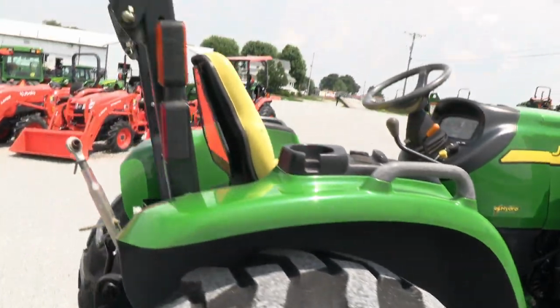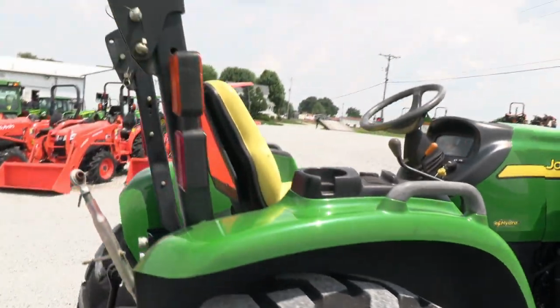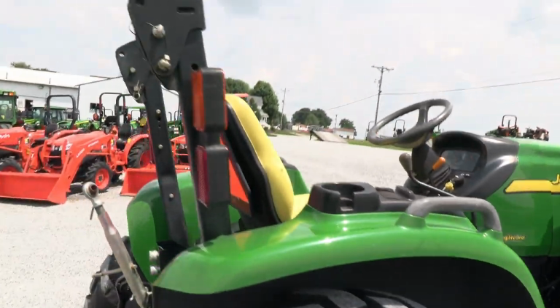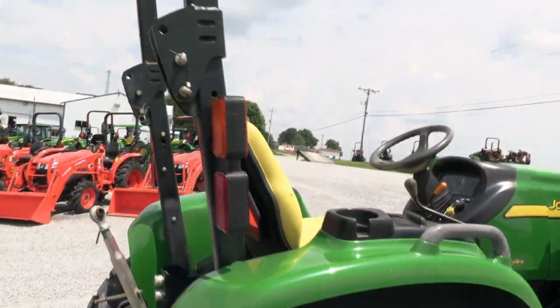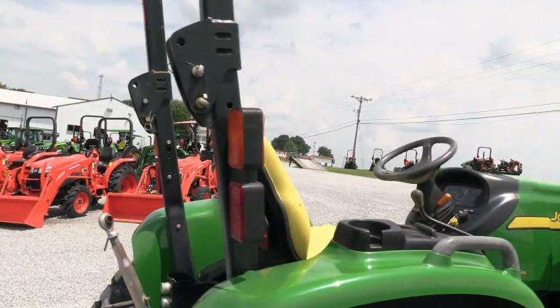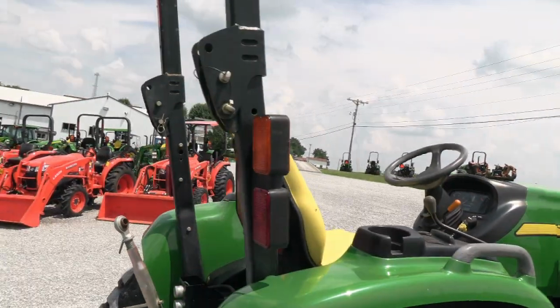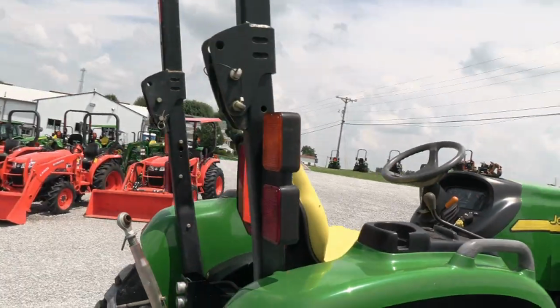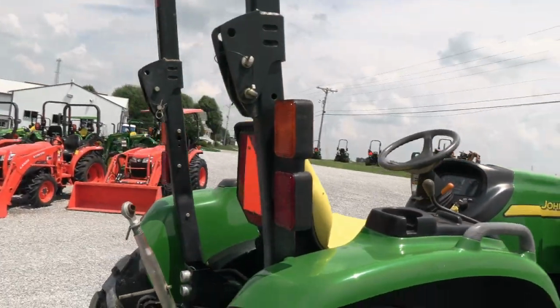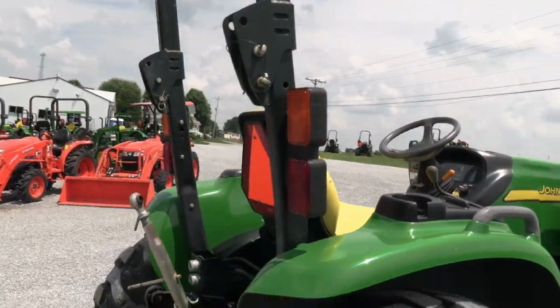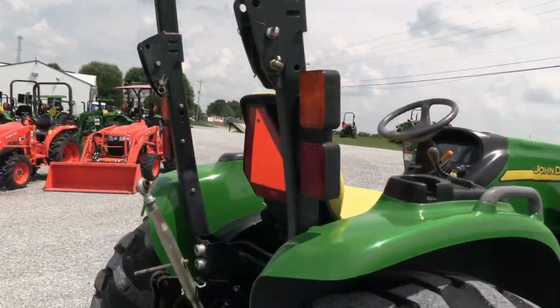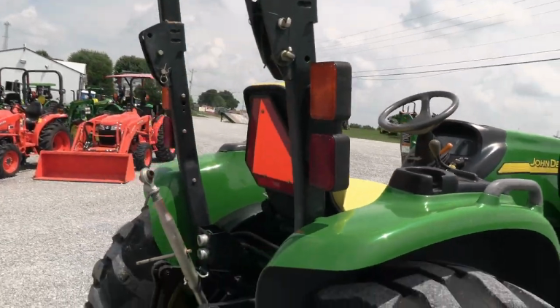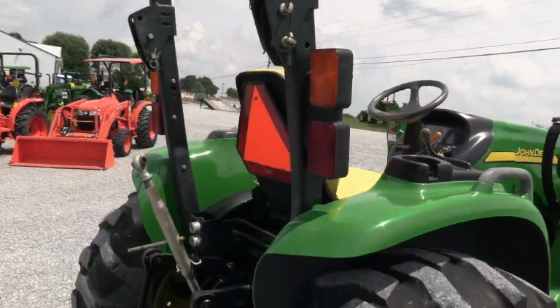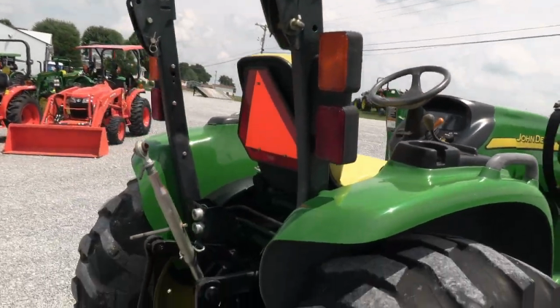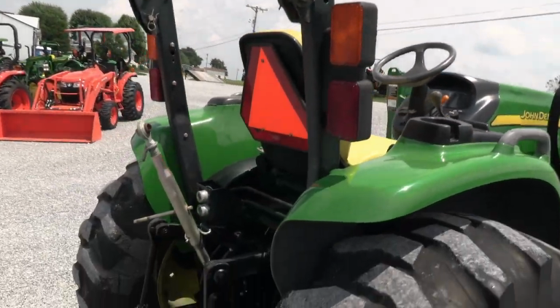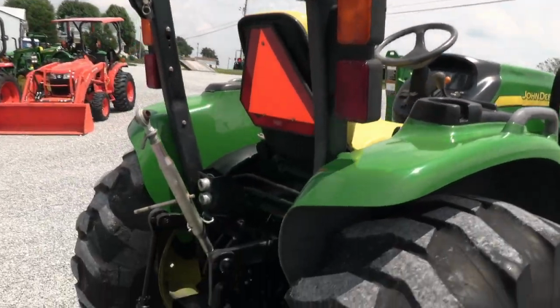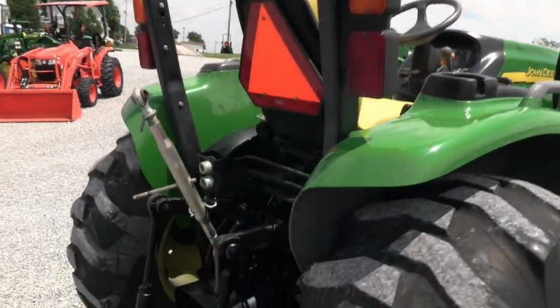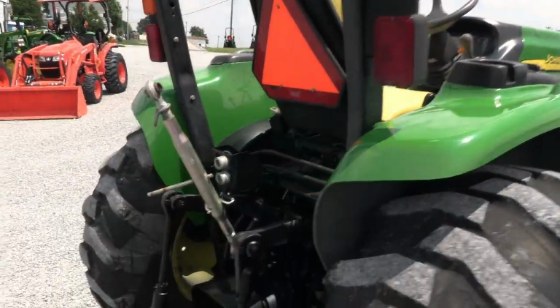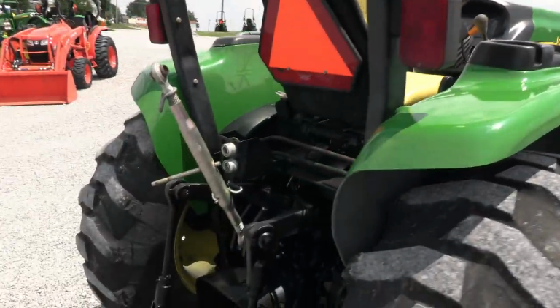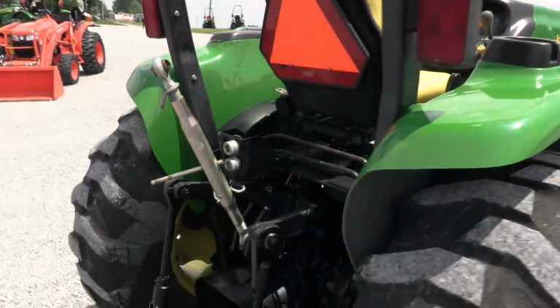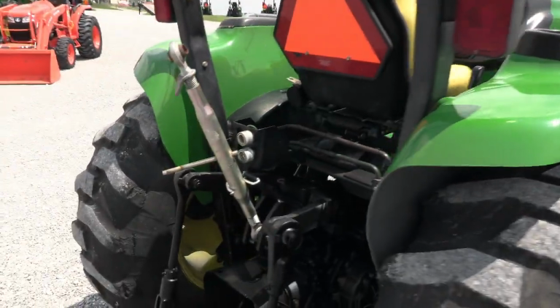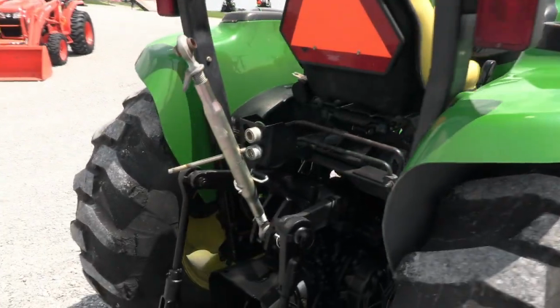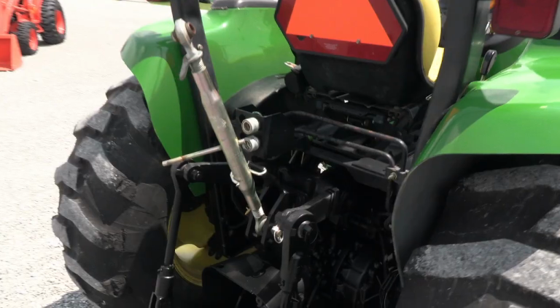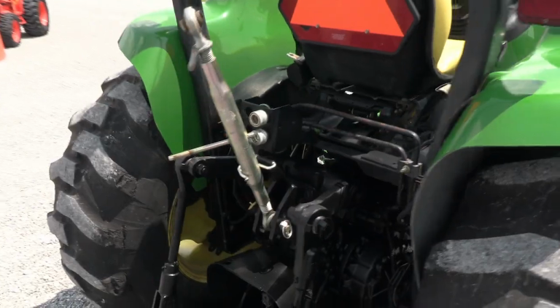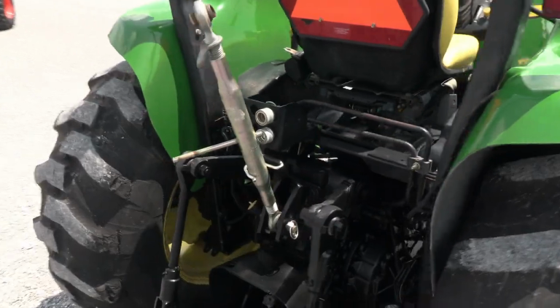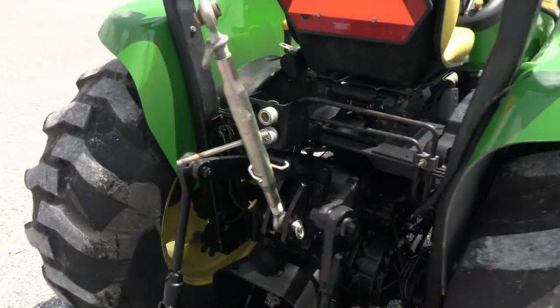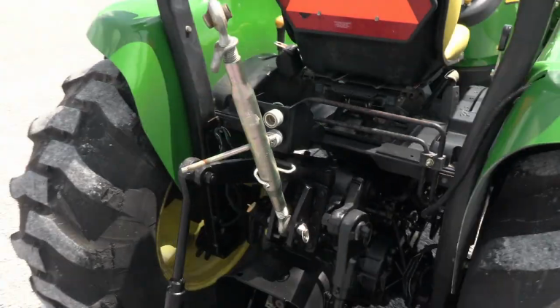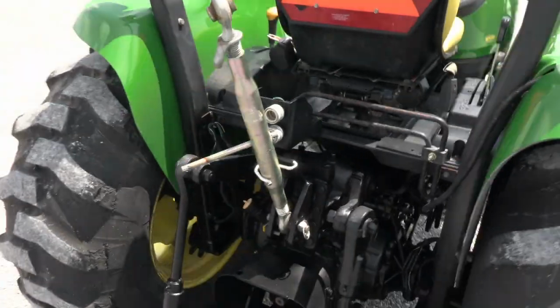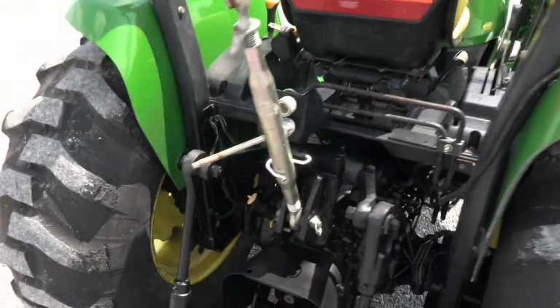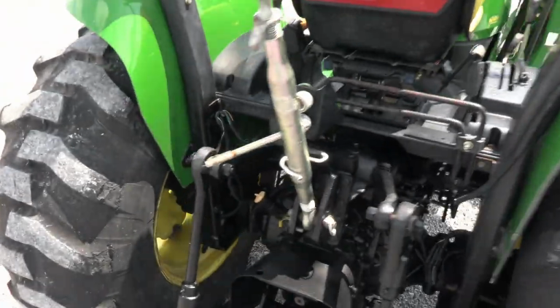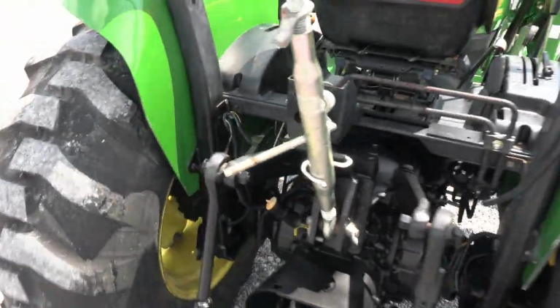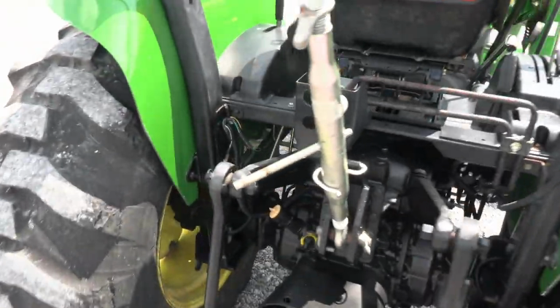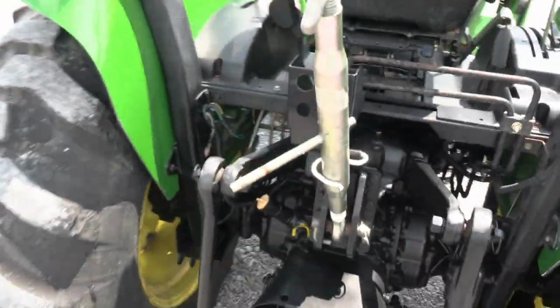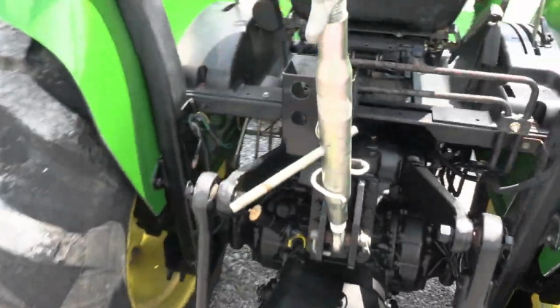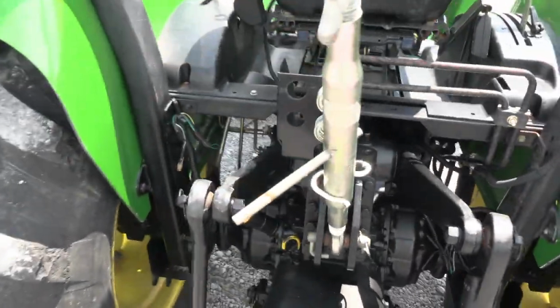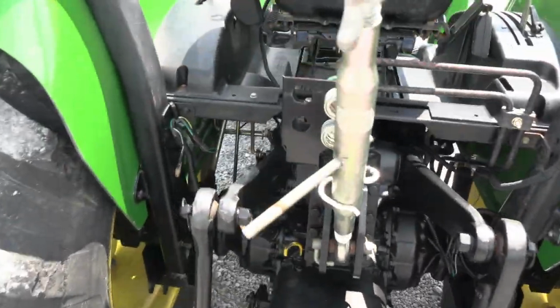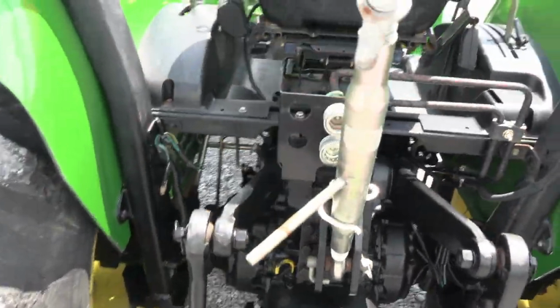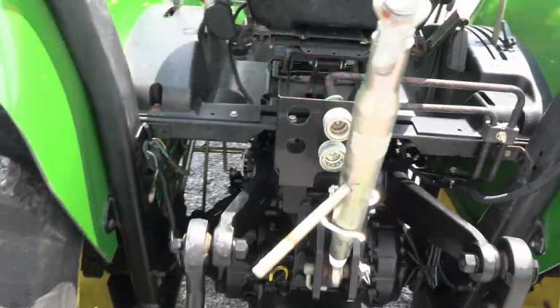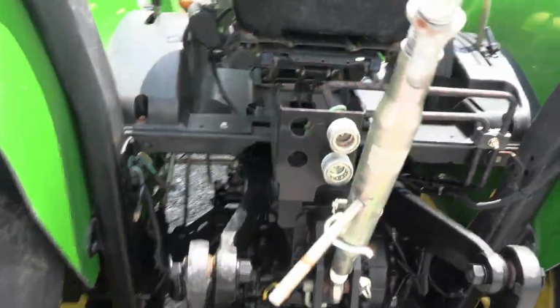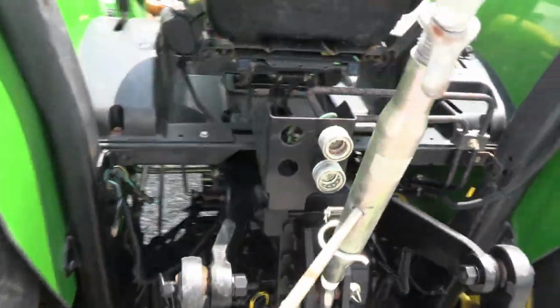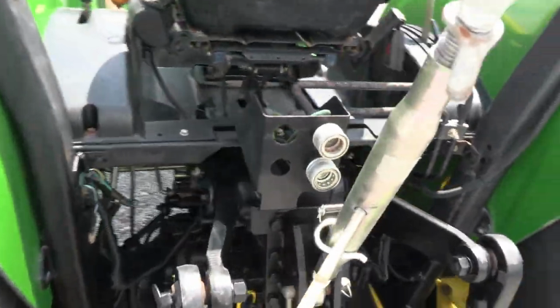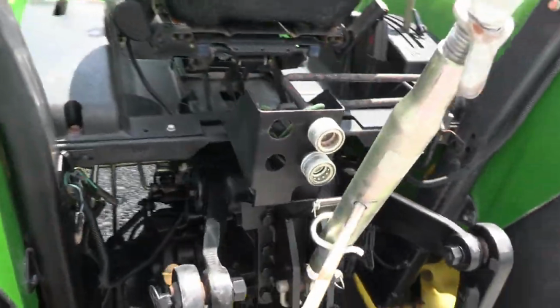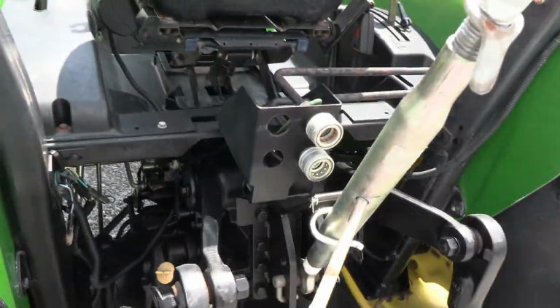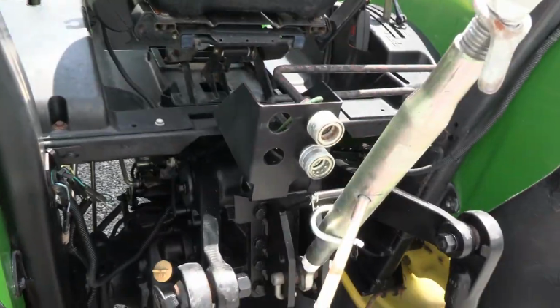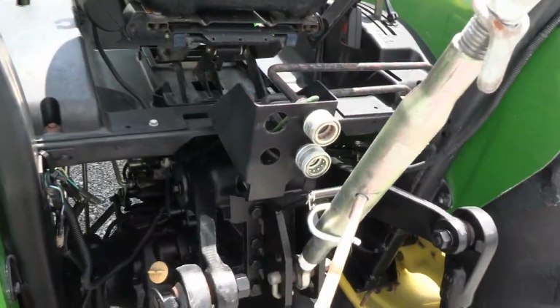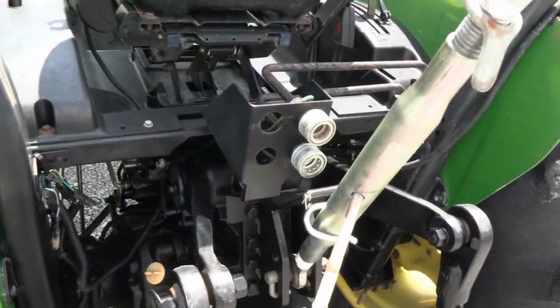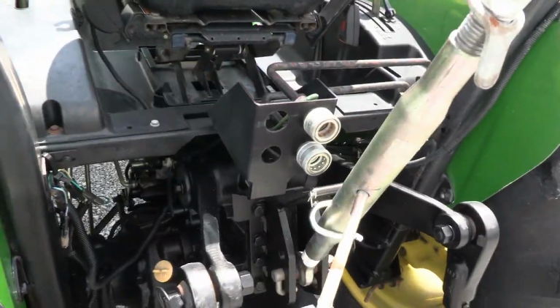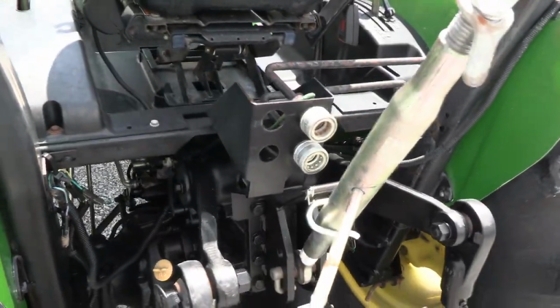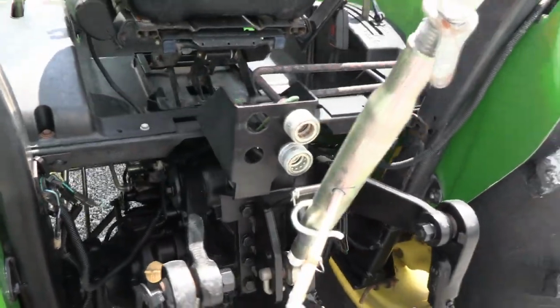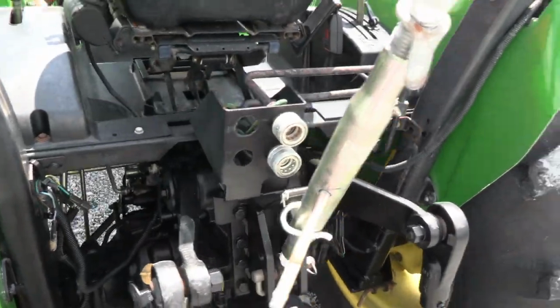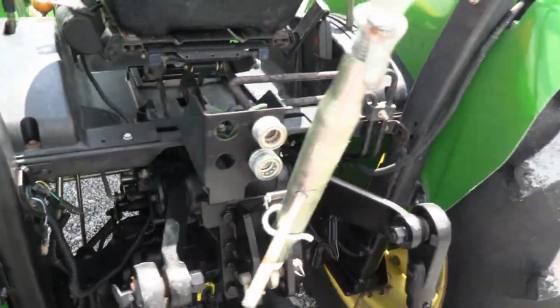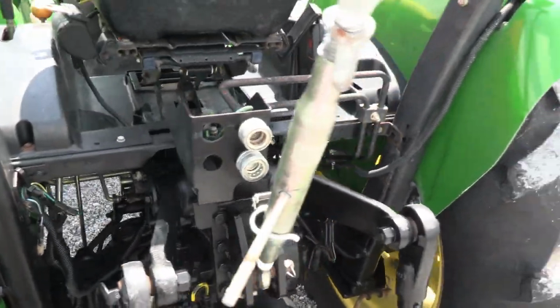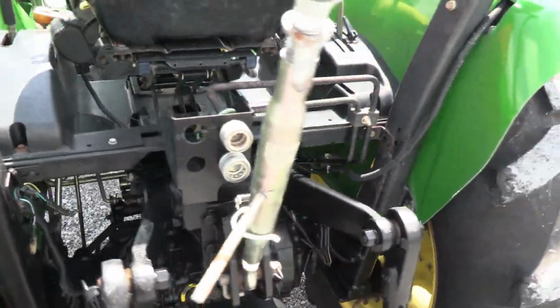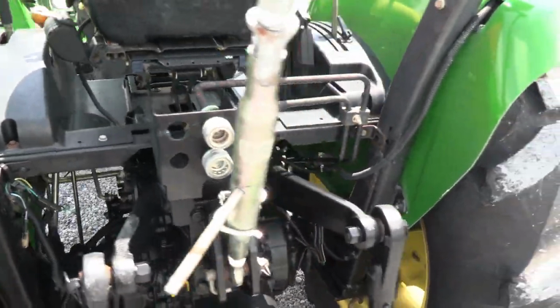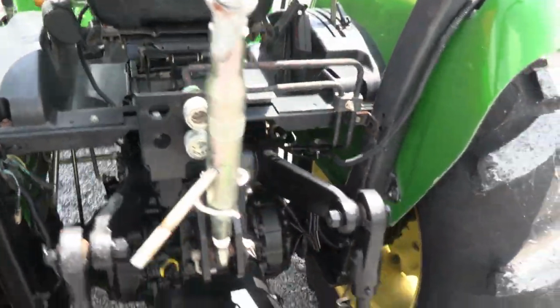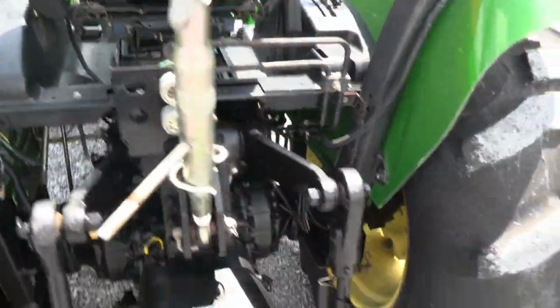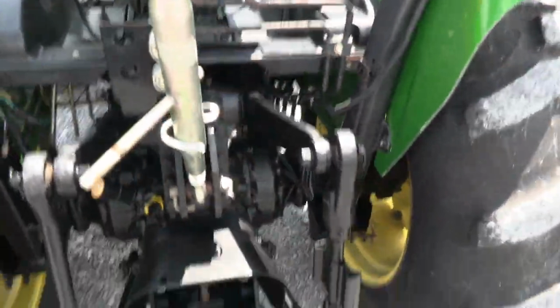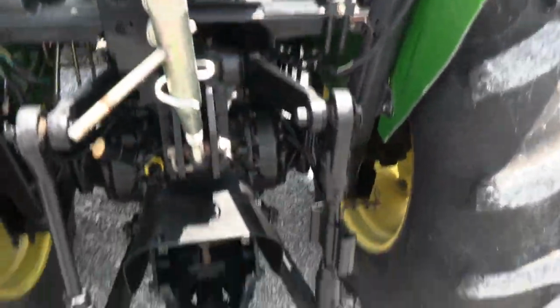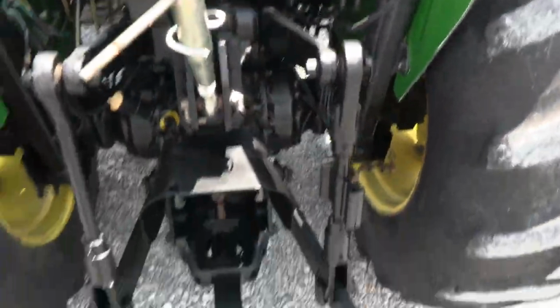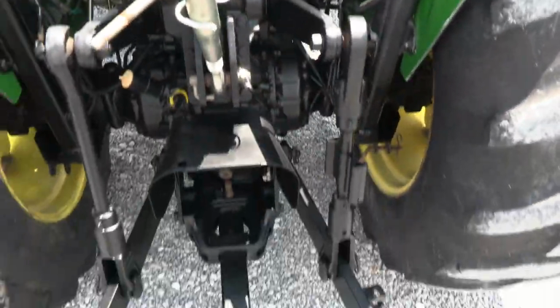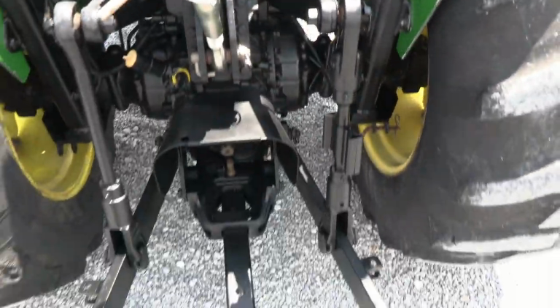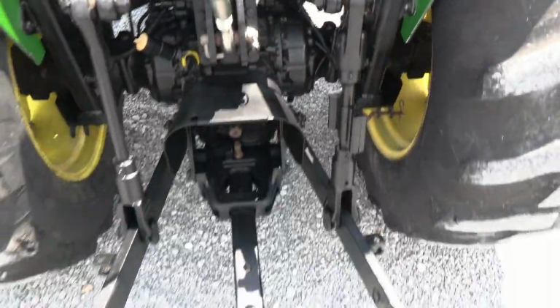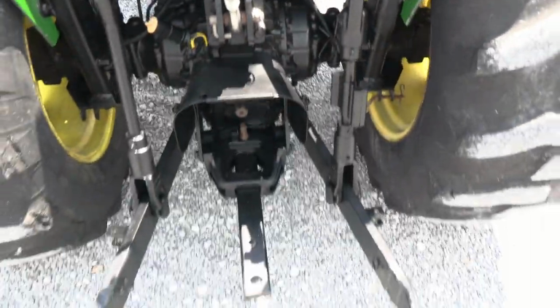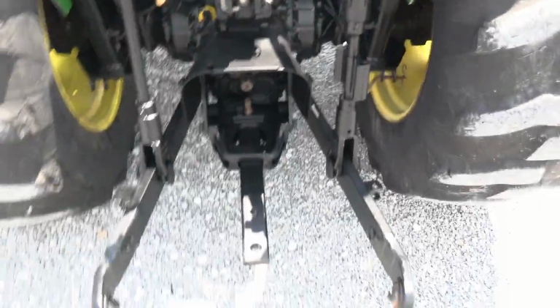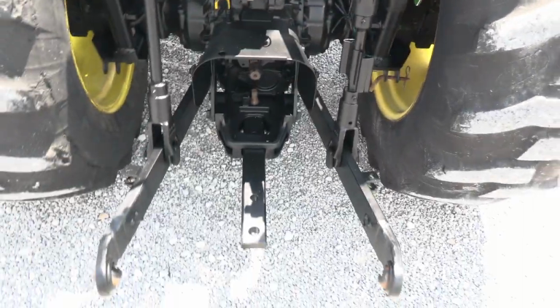It has a foldable rollover bar and a rear hydraulic outlet. Top link and draw bar both come with the machine.